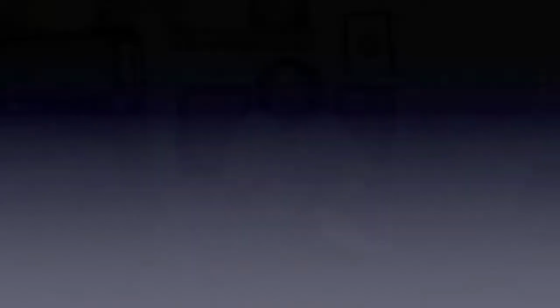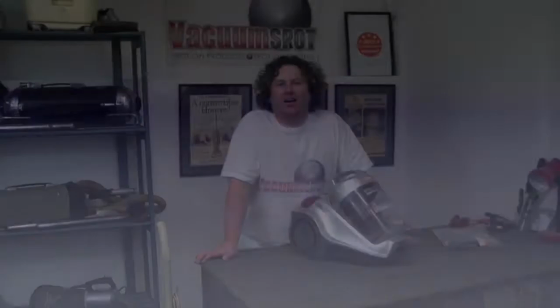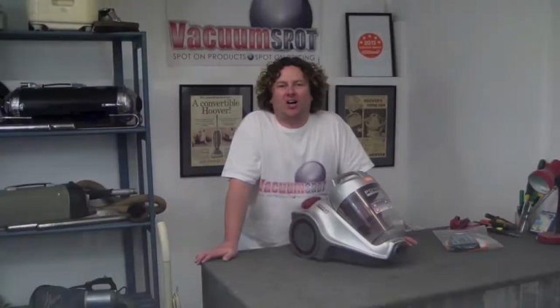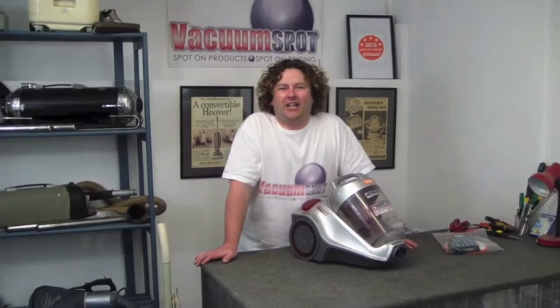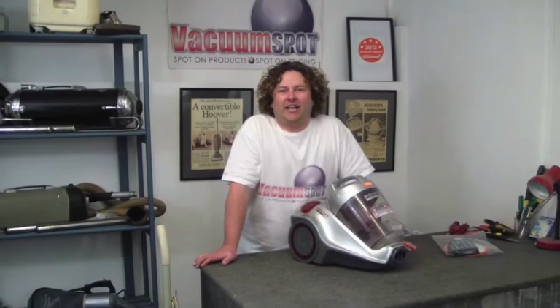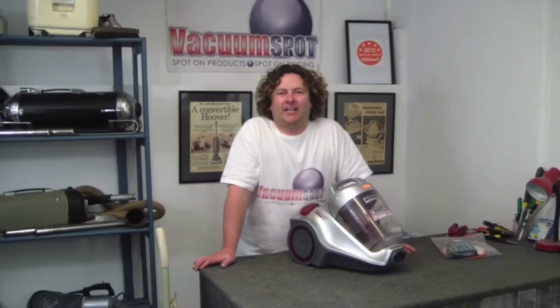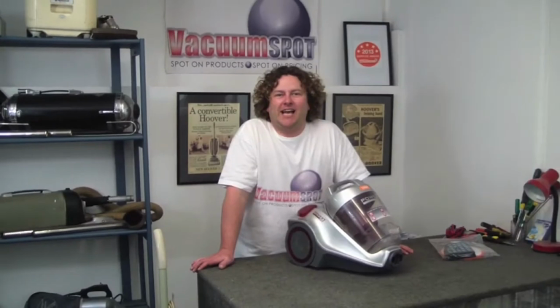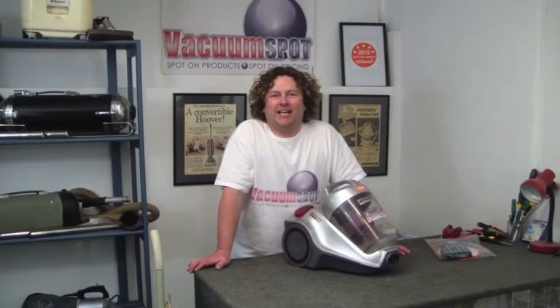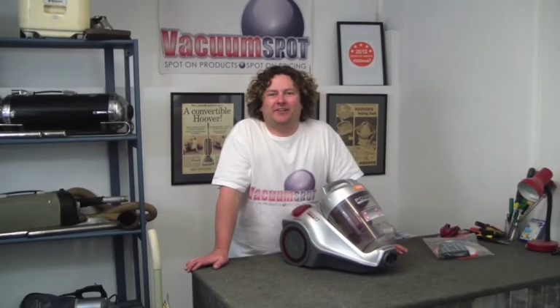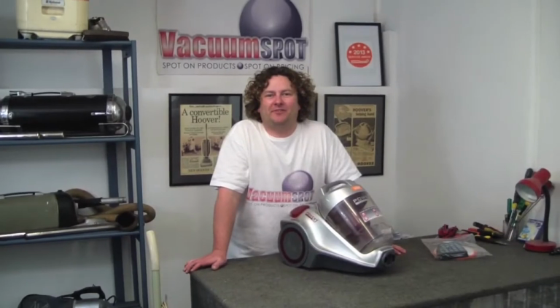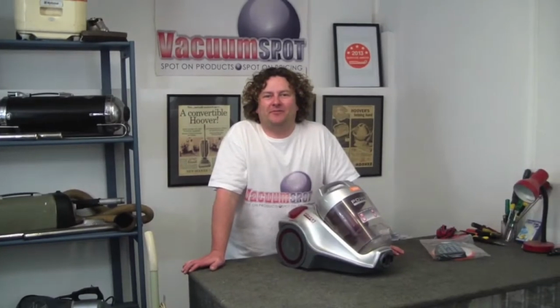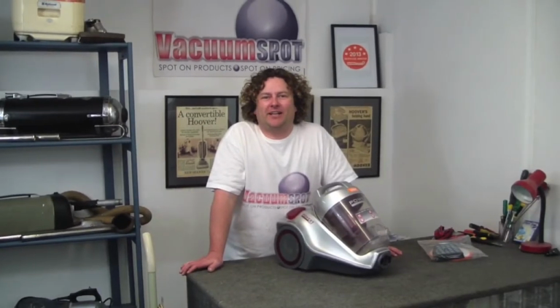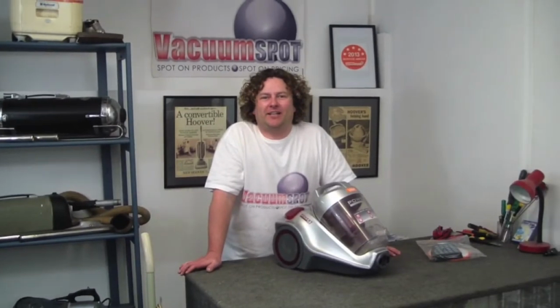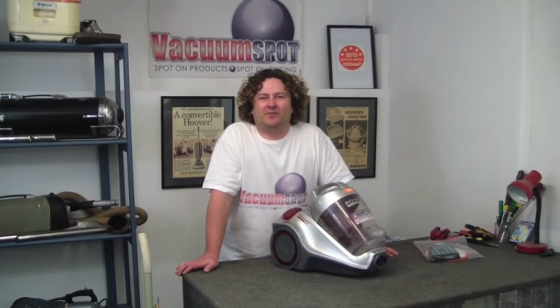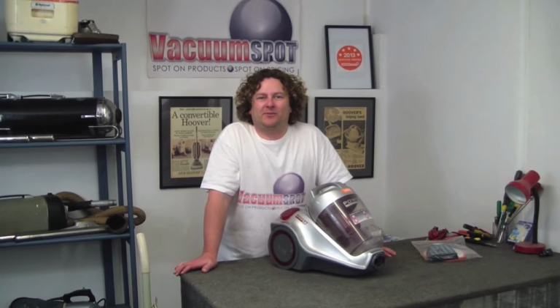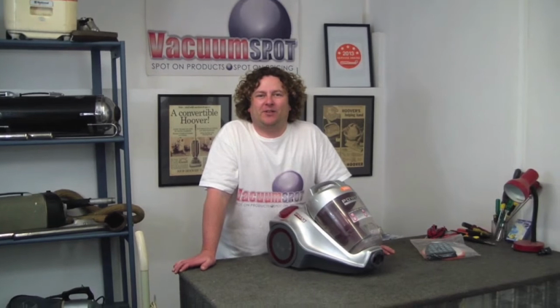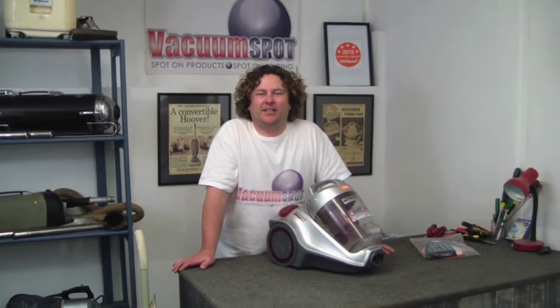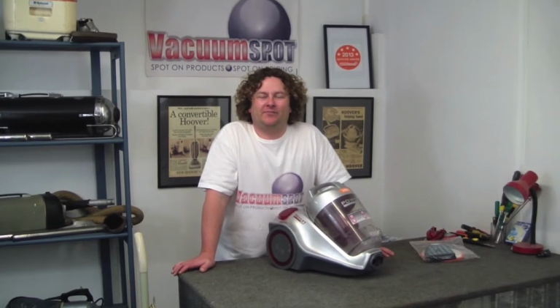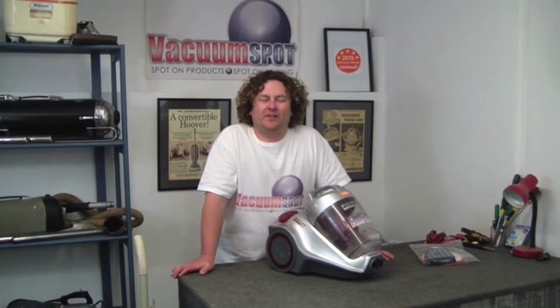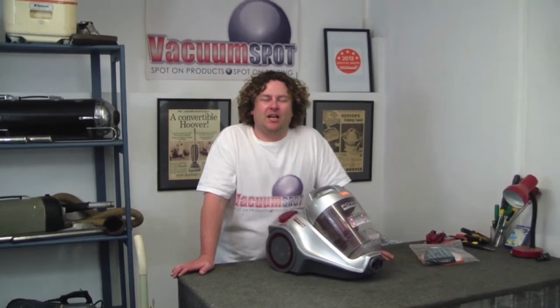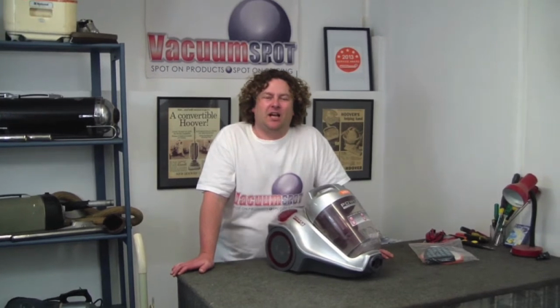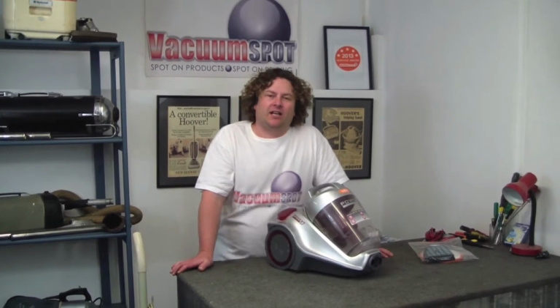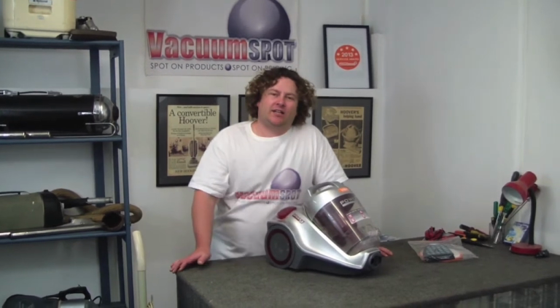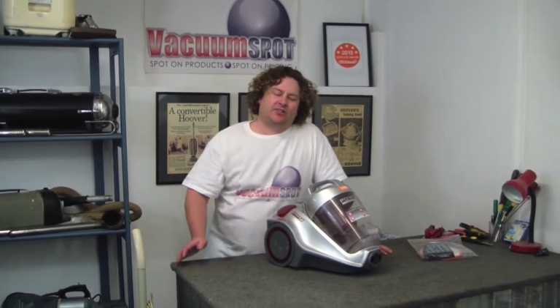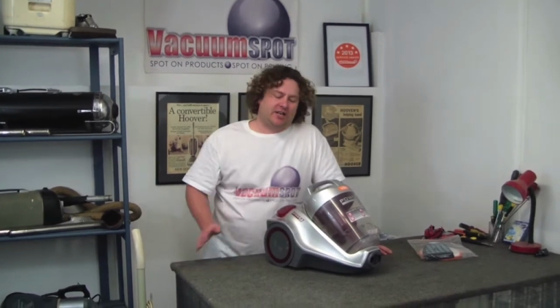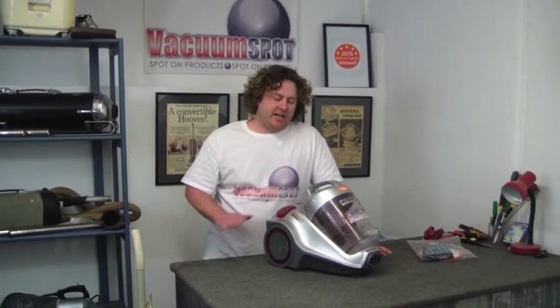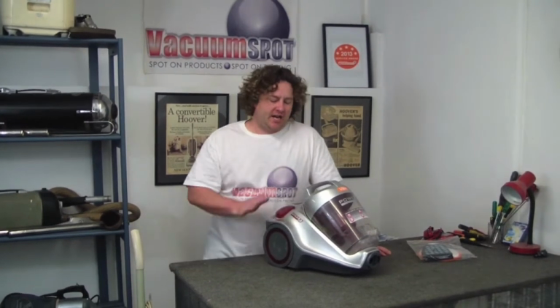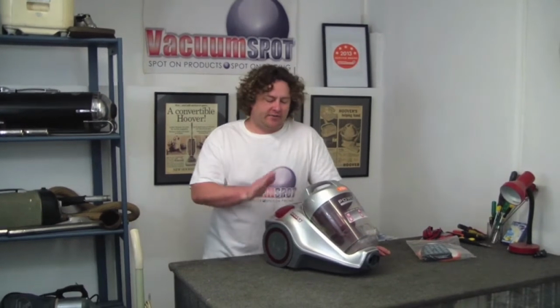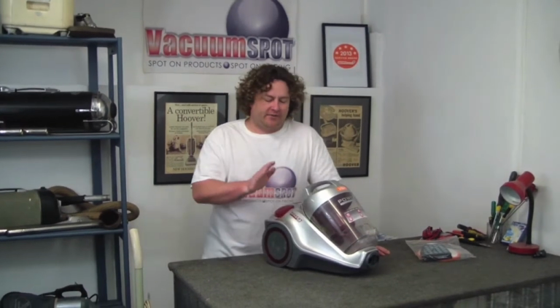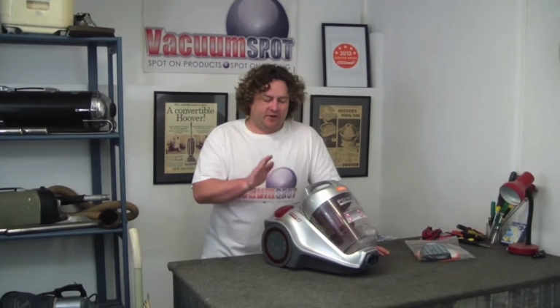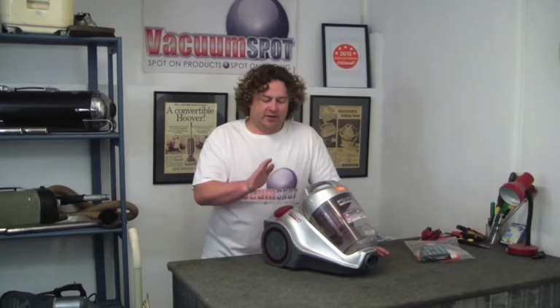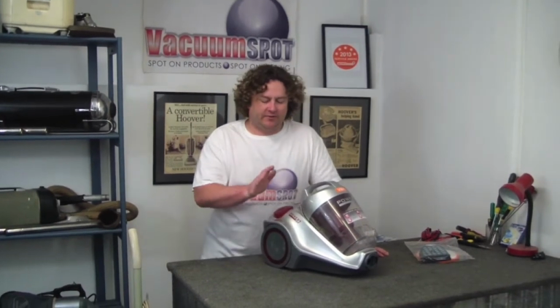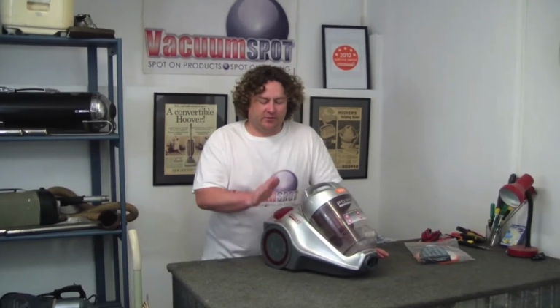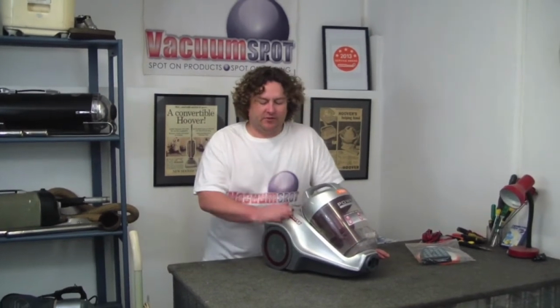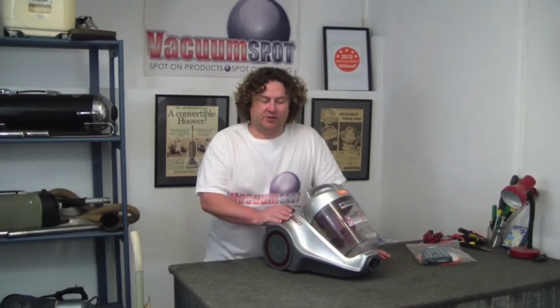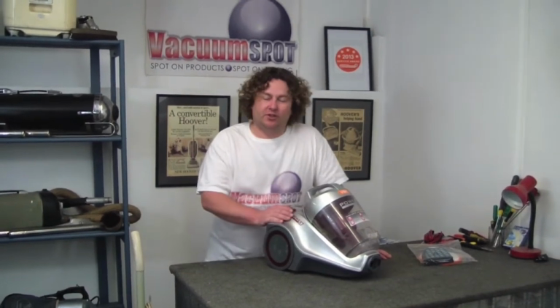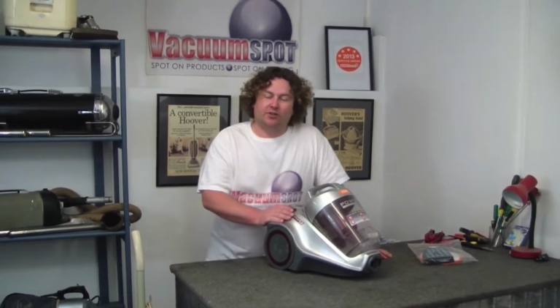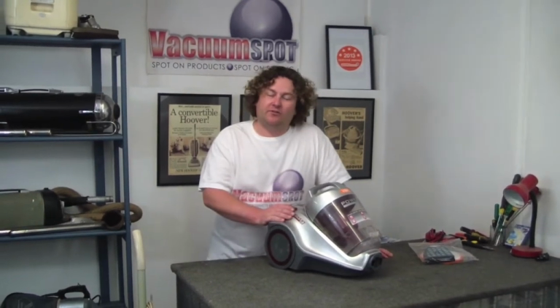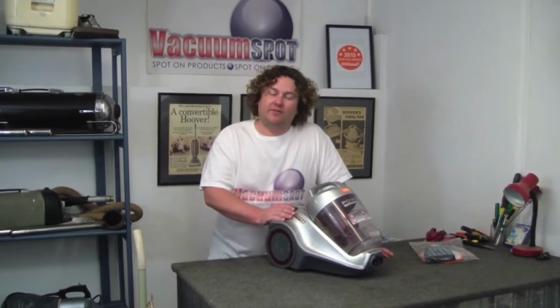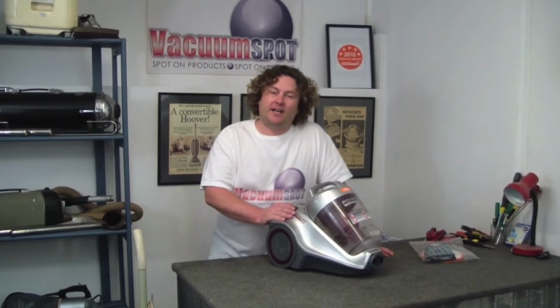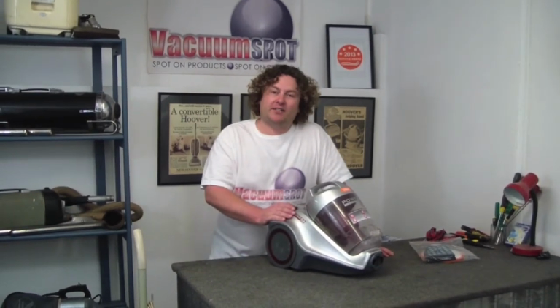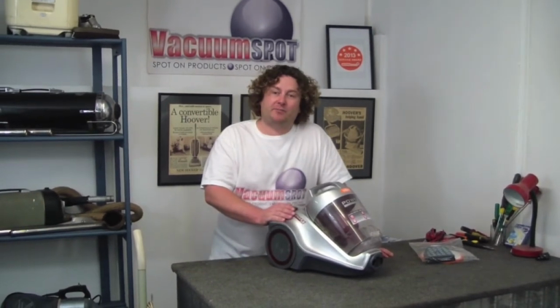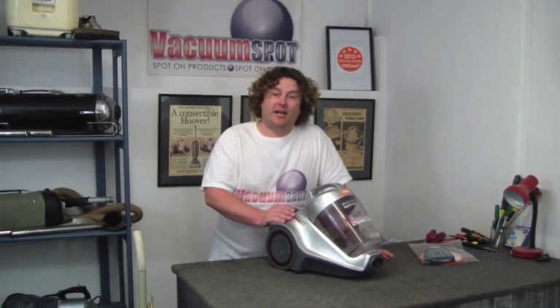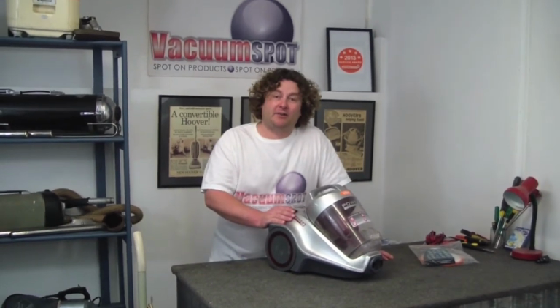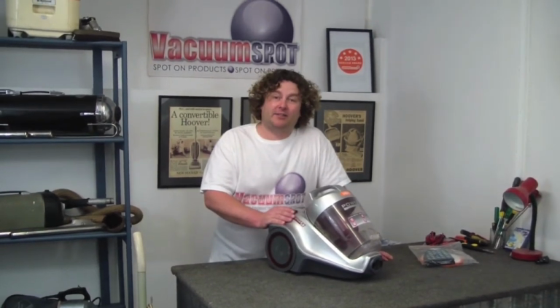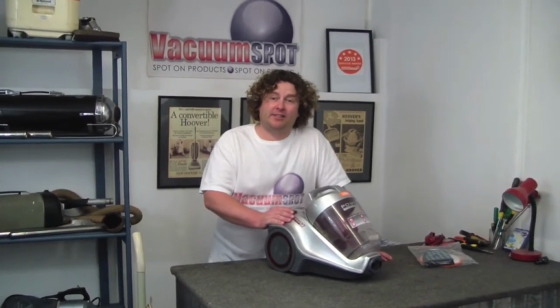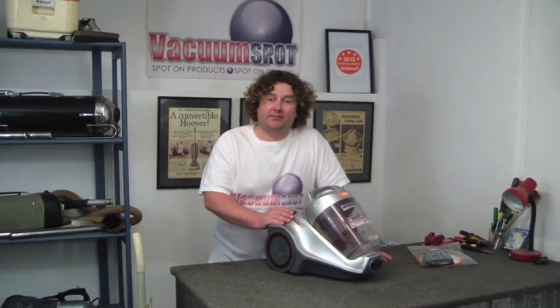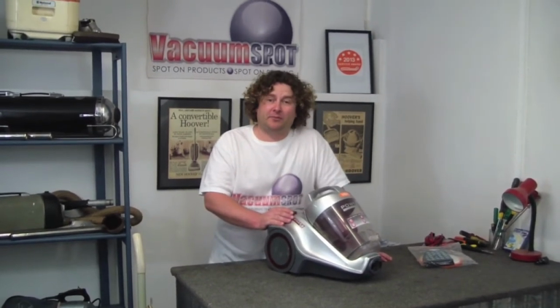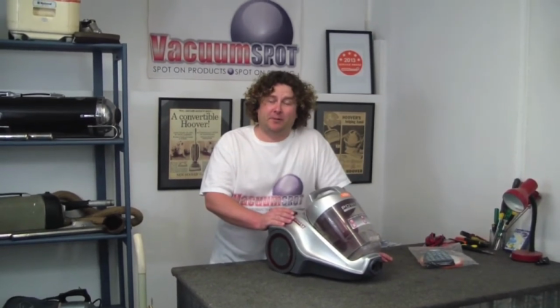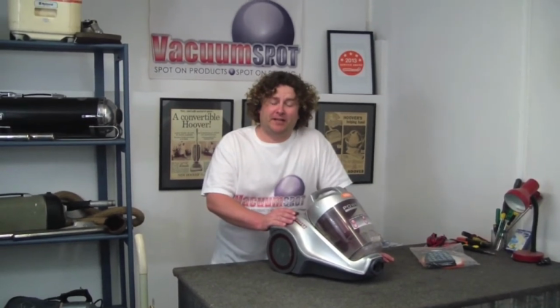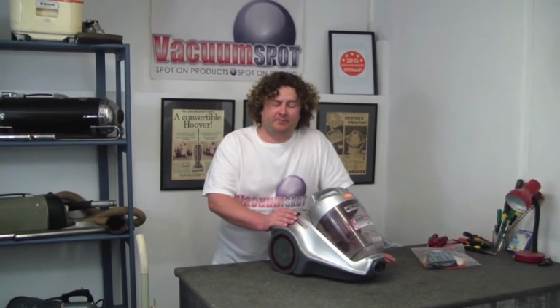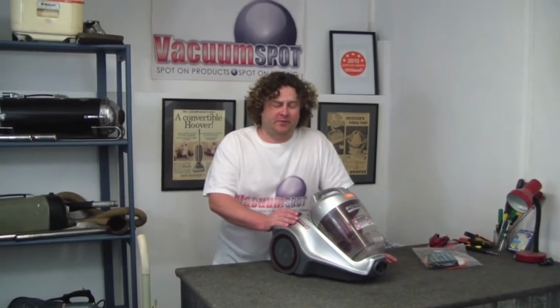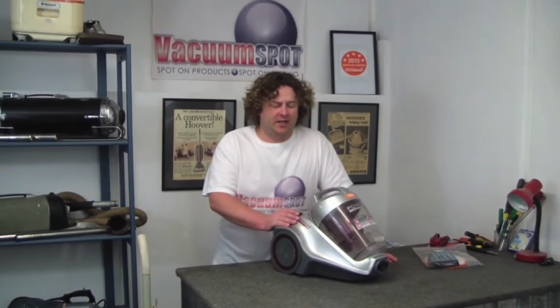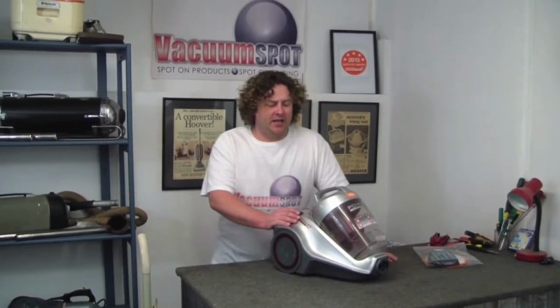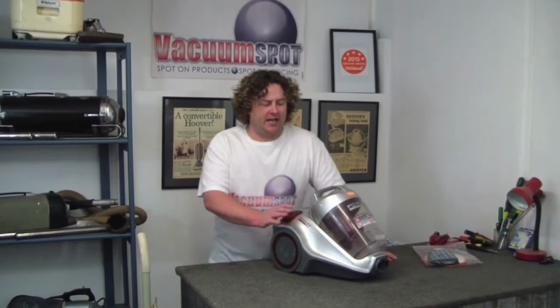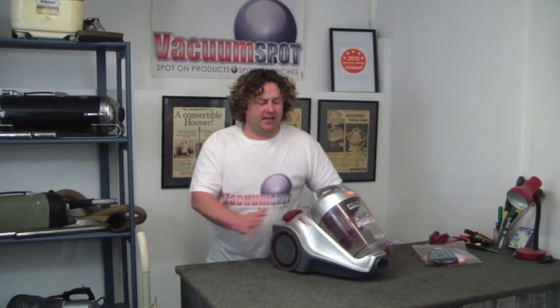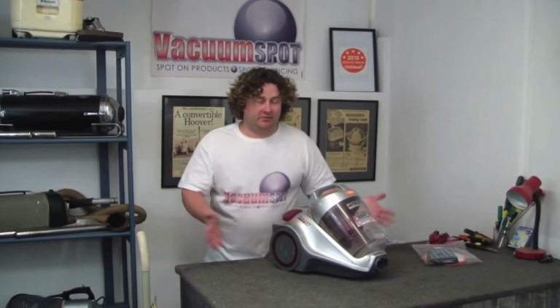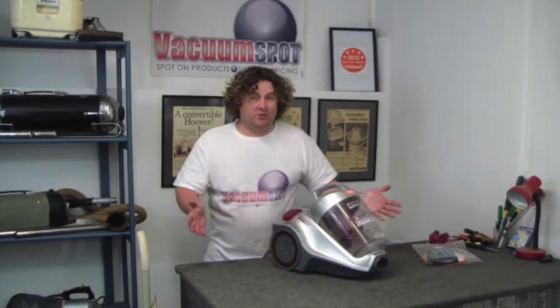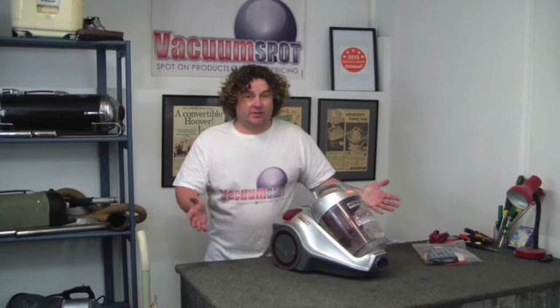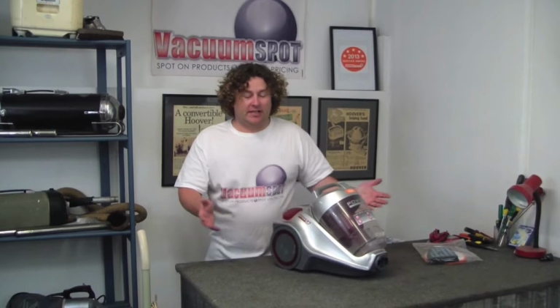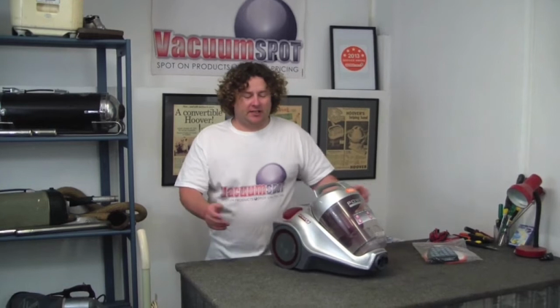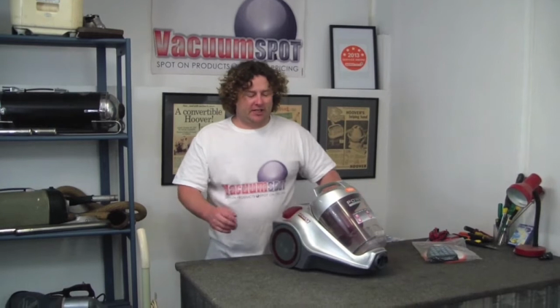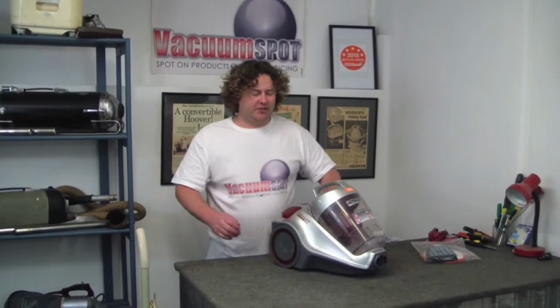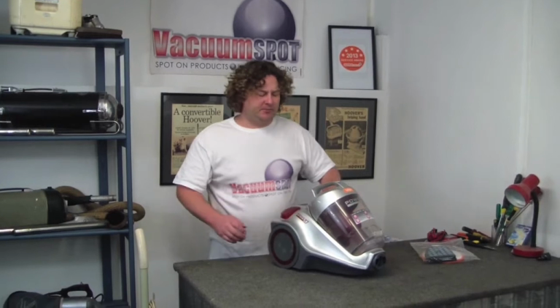Hi there, Alec from Vacuum Spot here. I'm going to show you how to find the filters on your Vax Power 7 Pet, and of course how to change them.